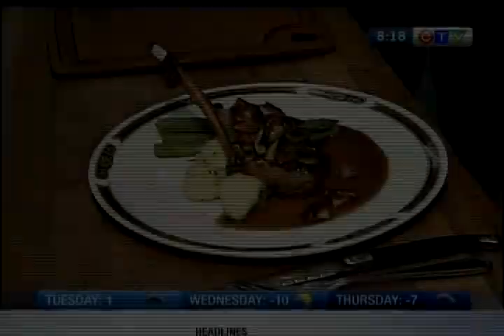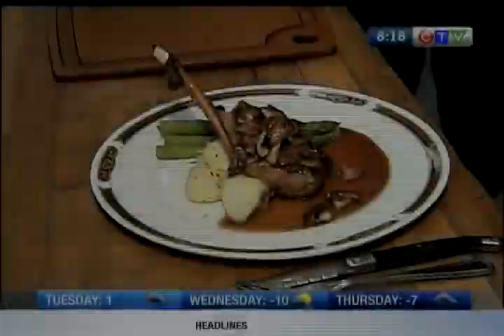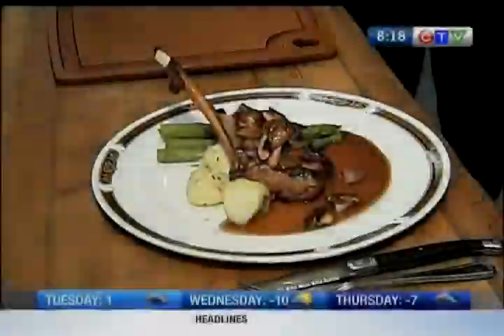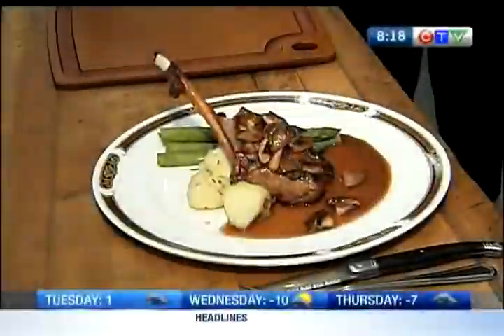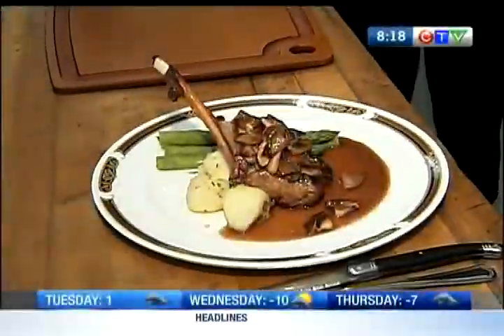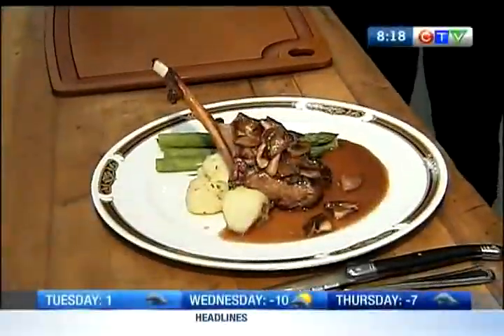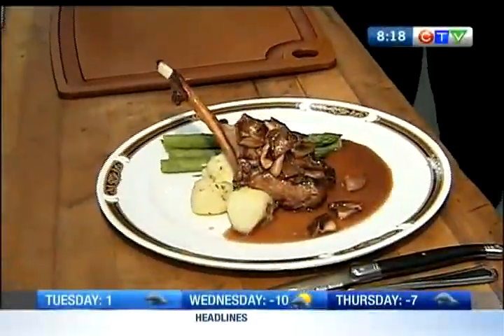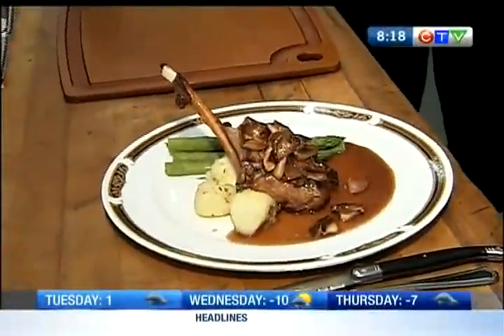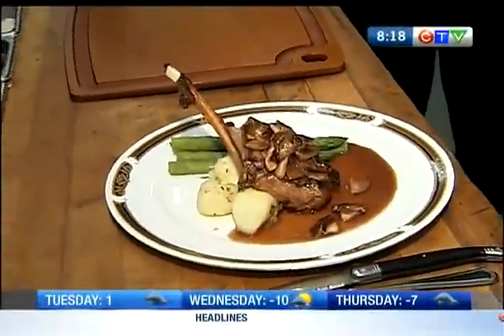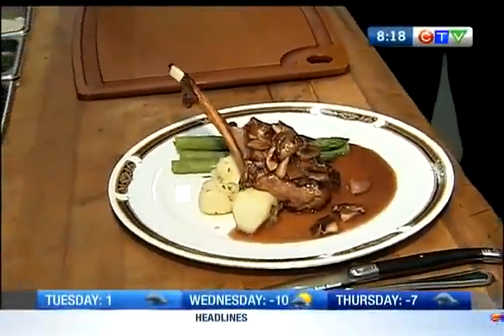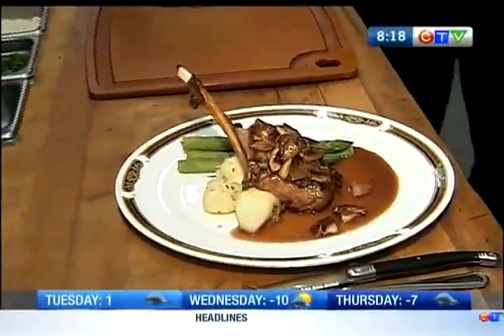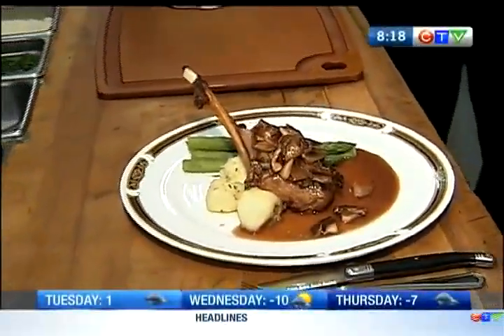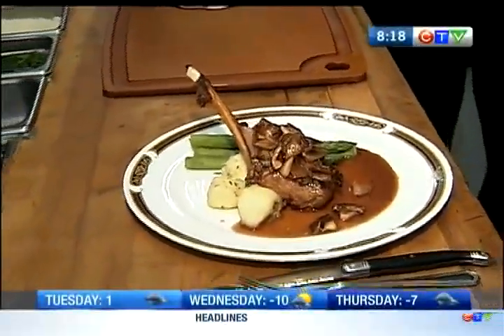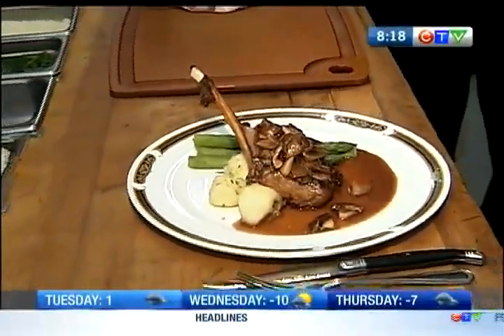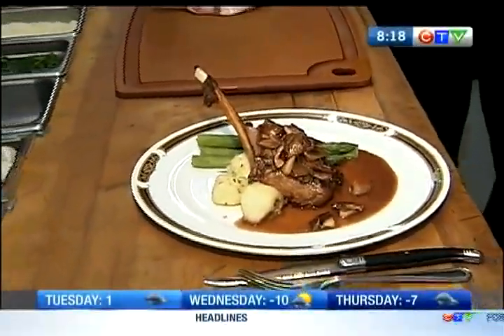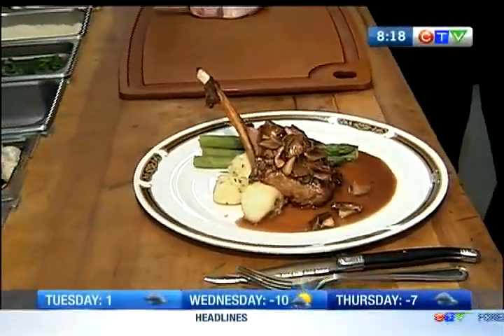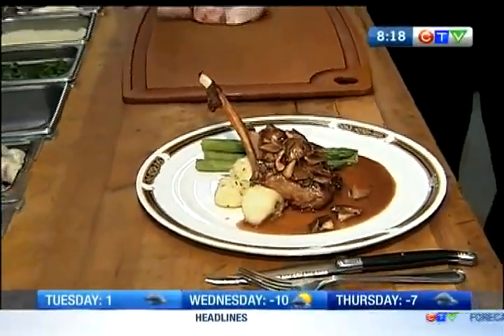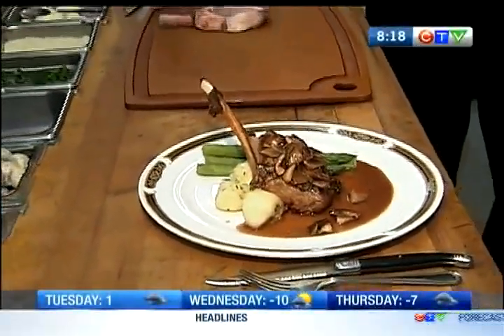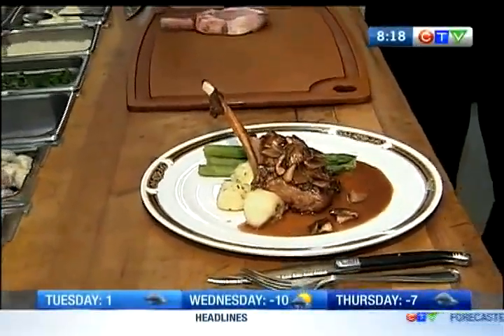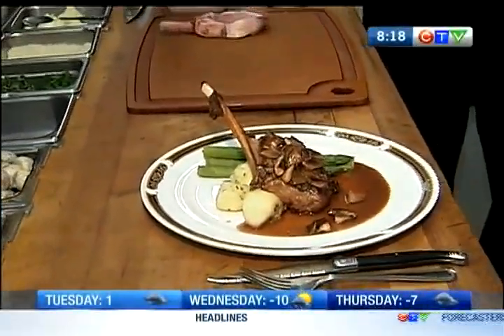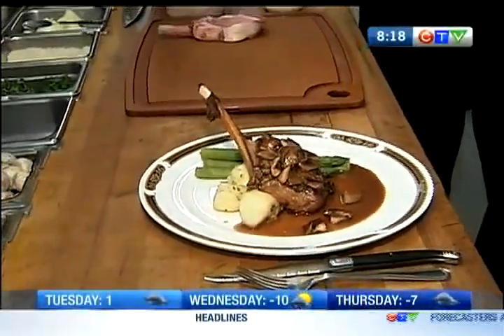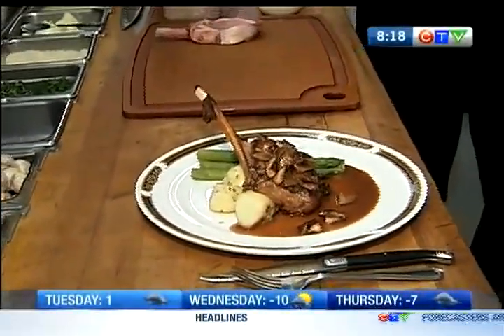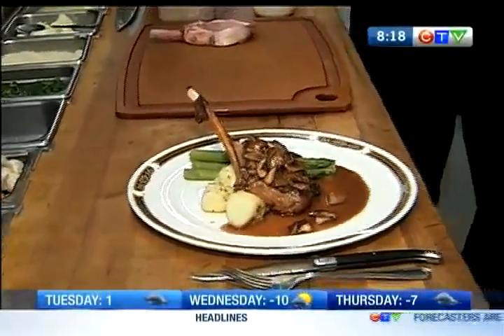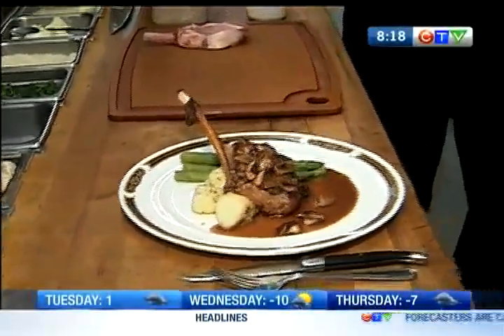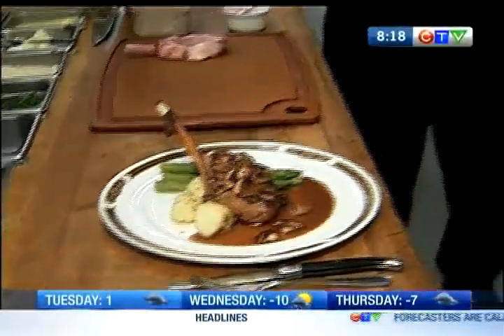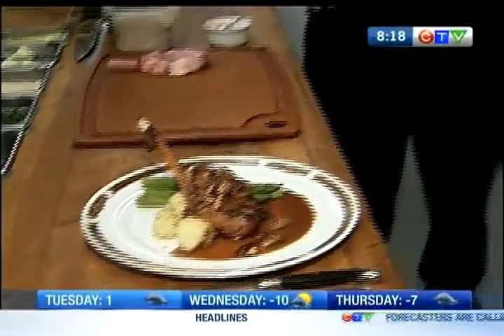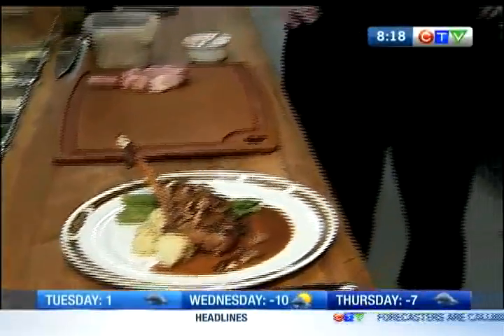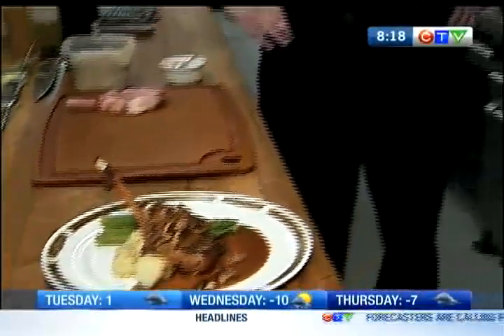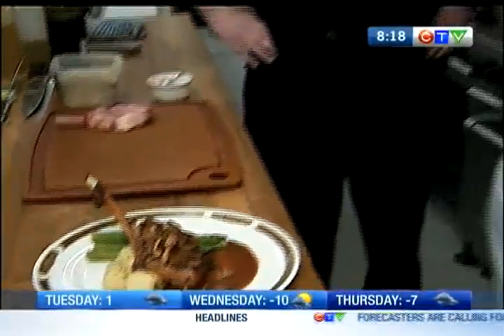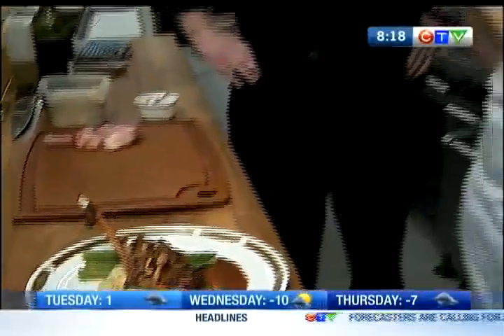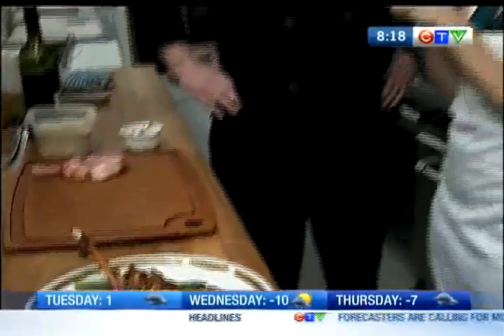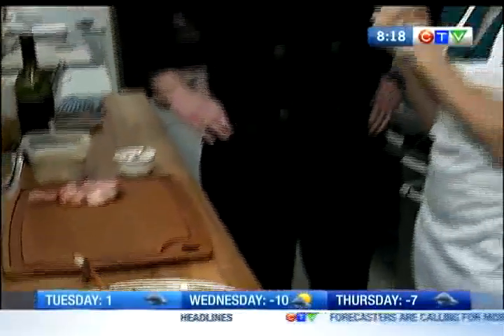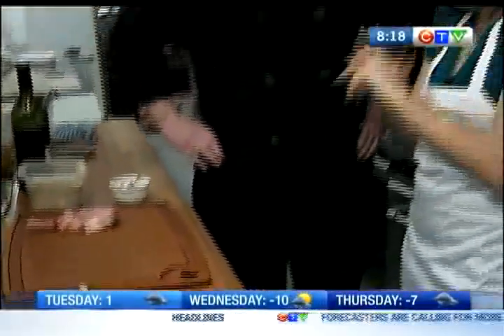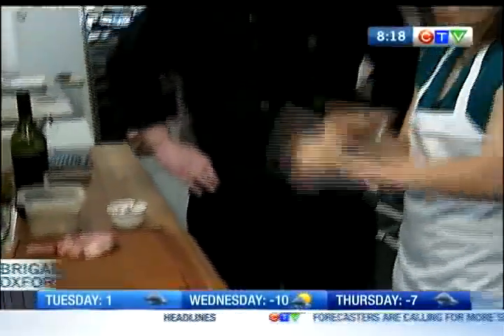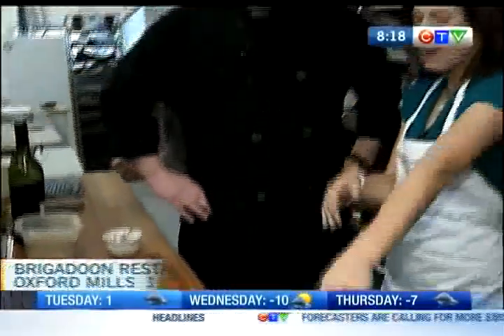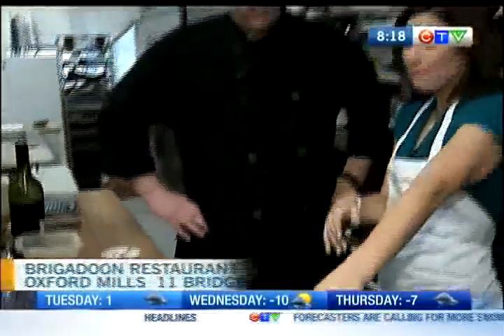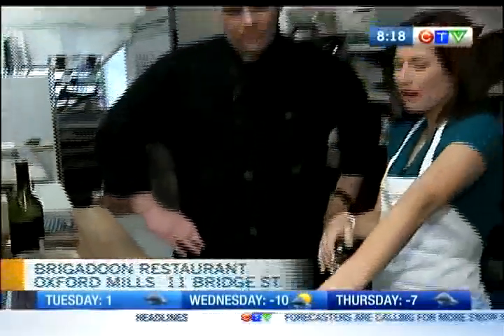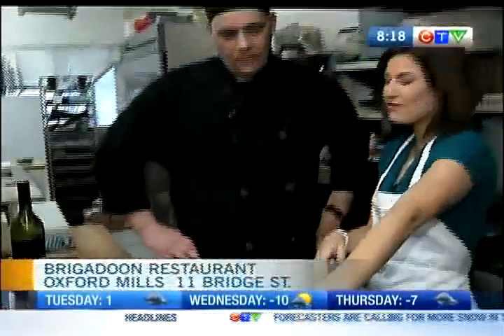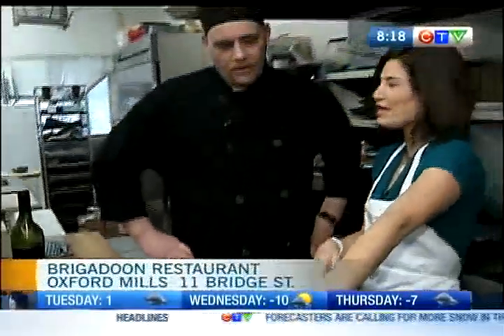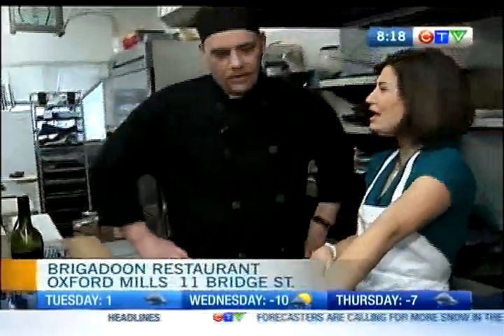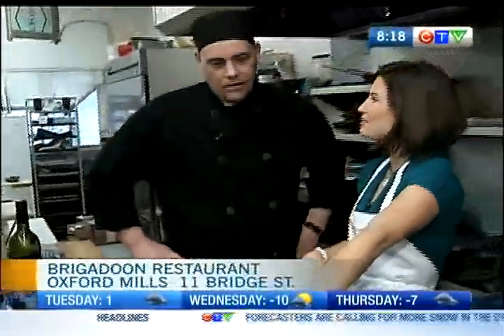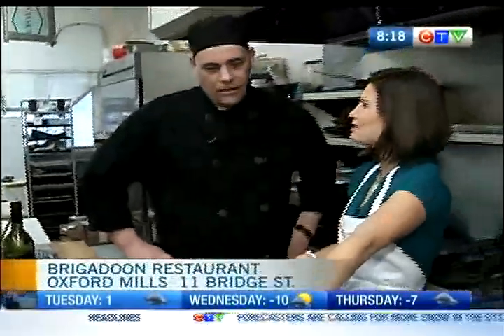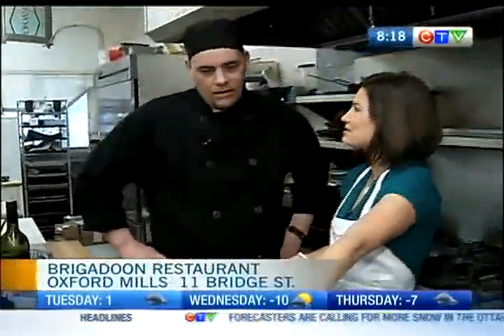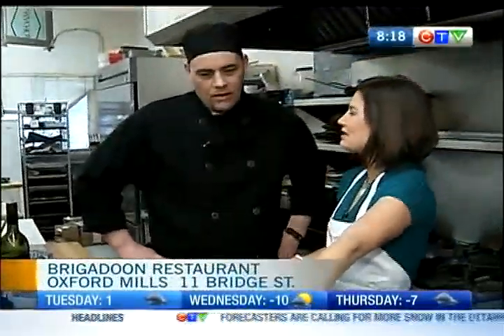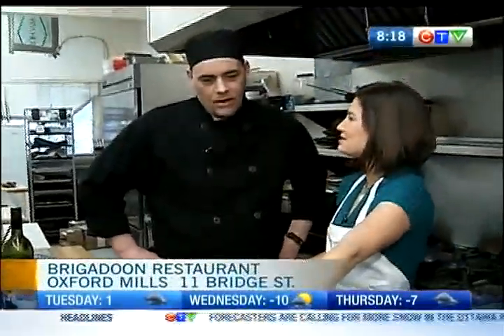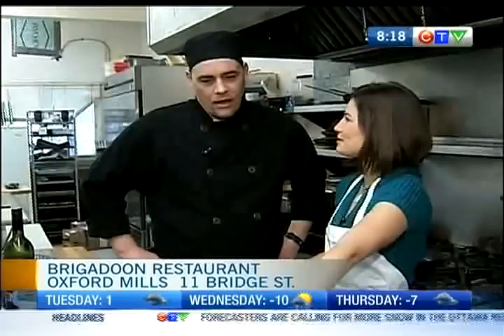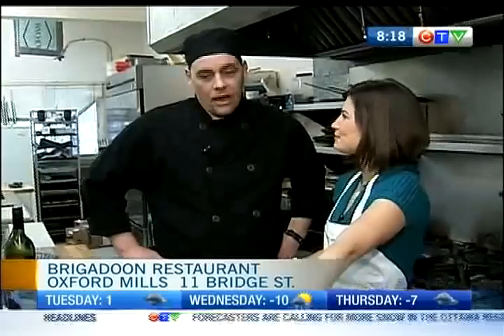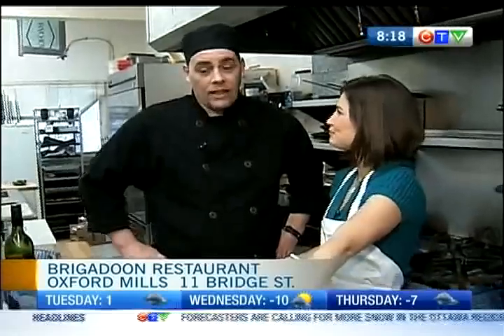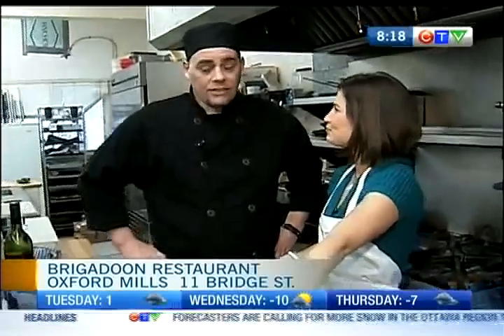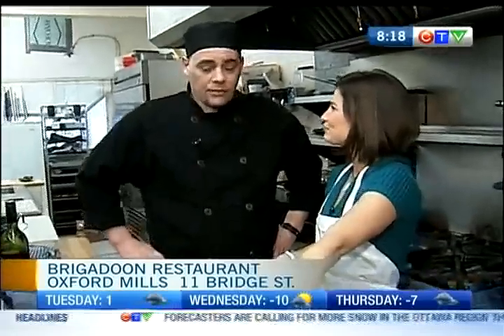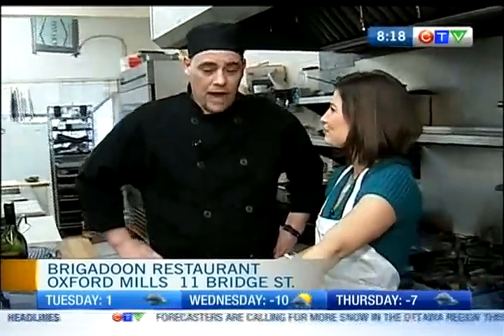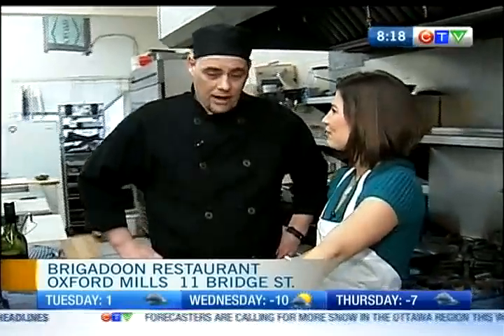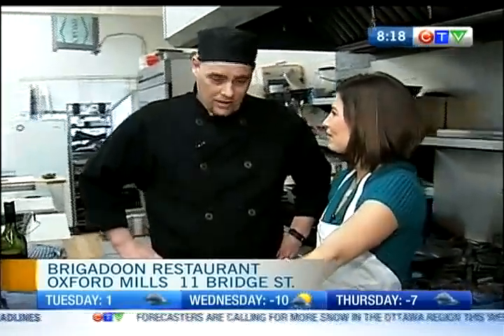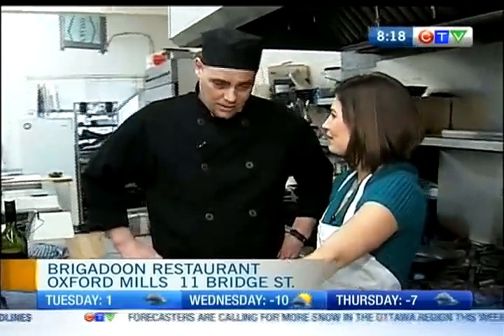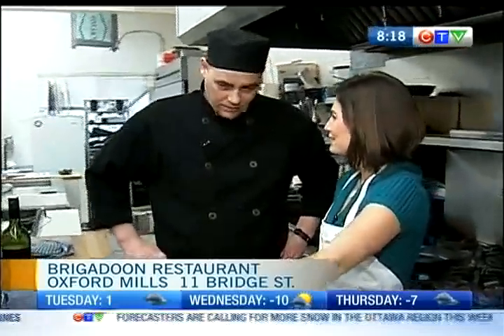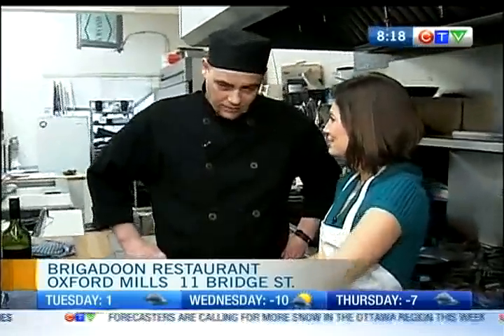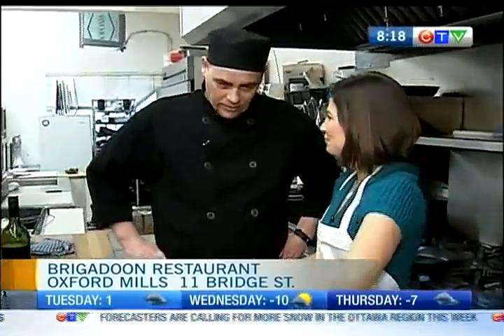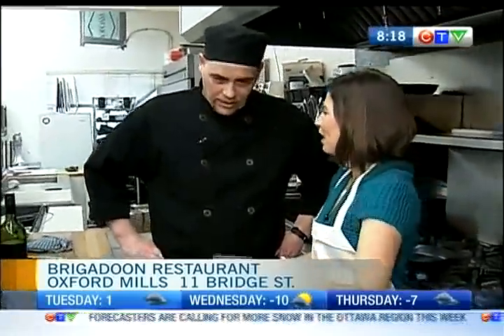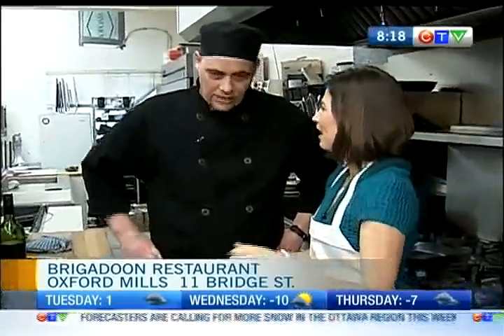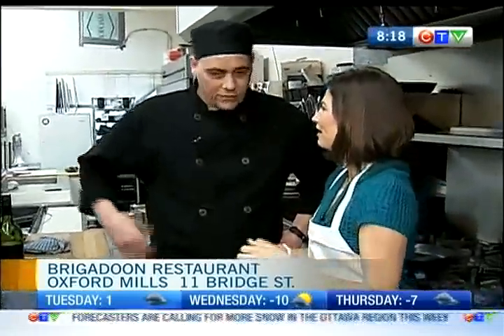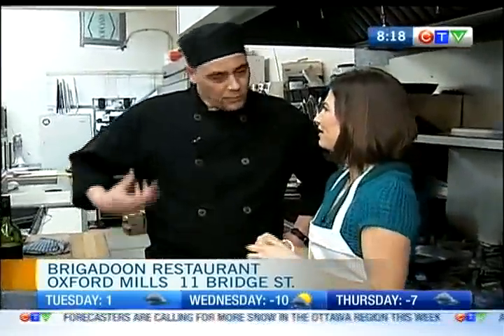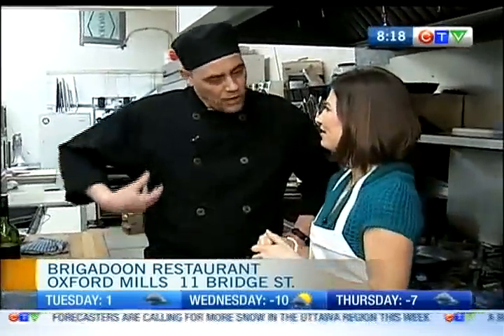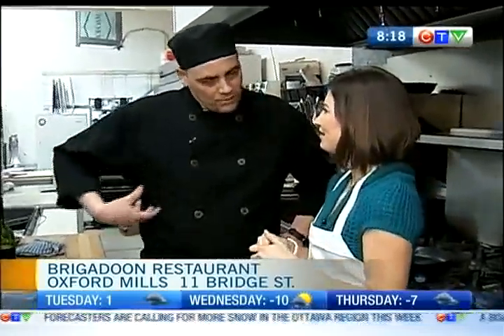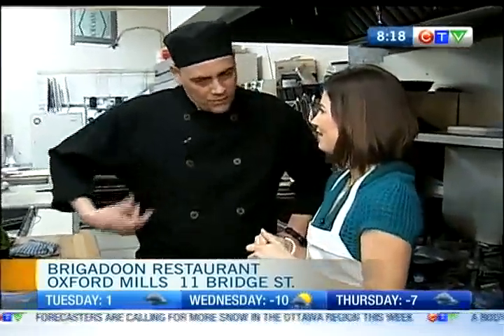Look at that delicious piece of wild boar. What part of the animal is this? That's the rack — that's from the ribs.